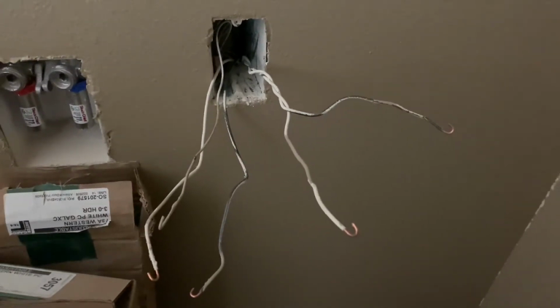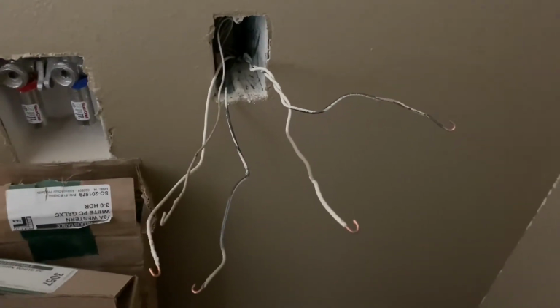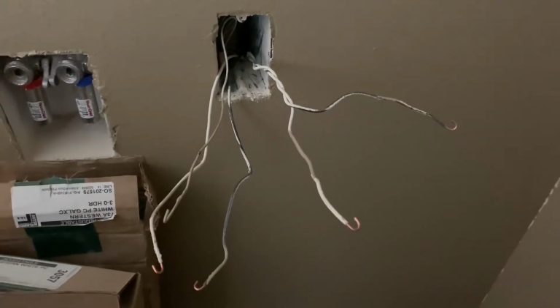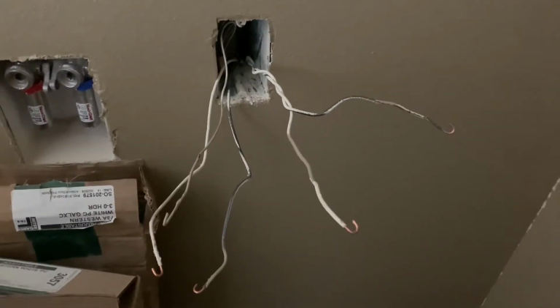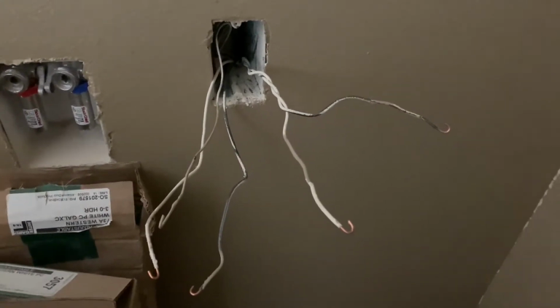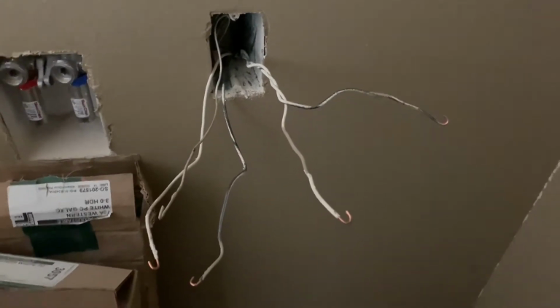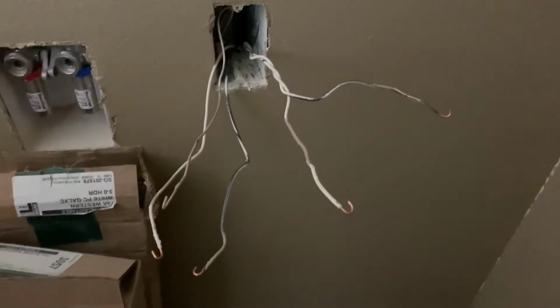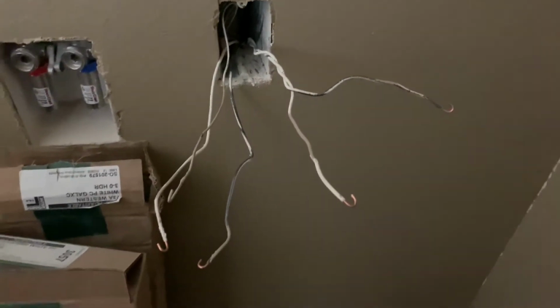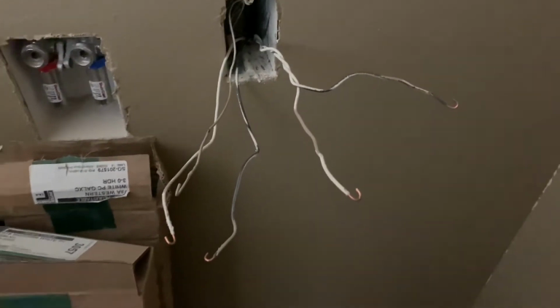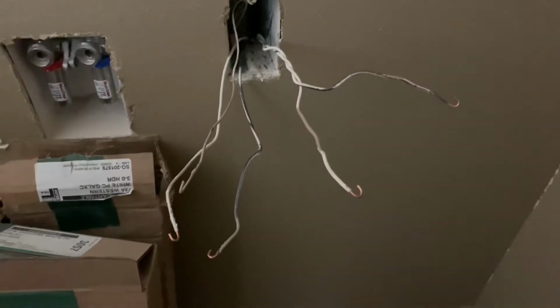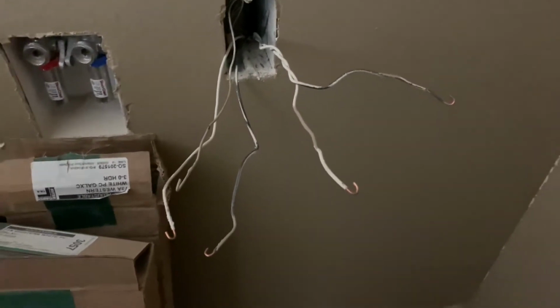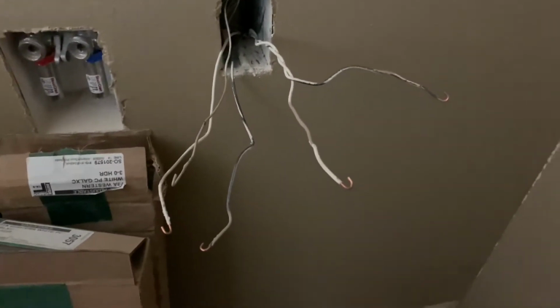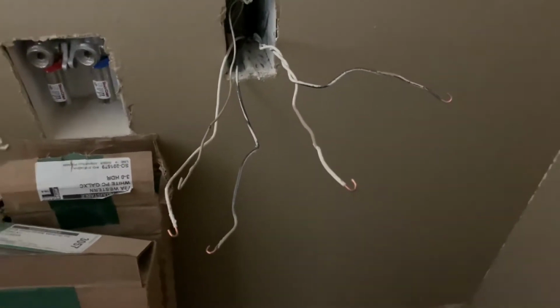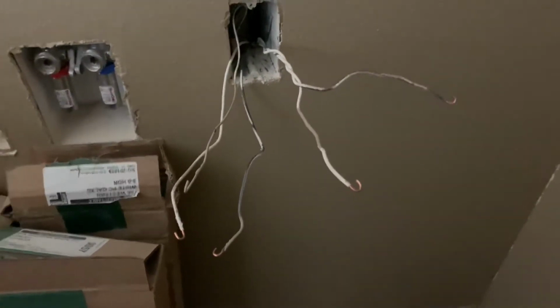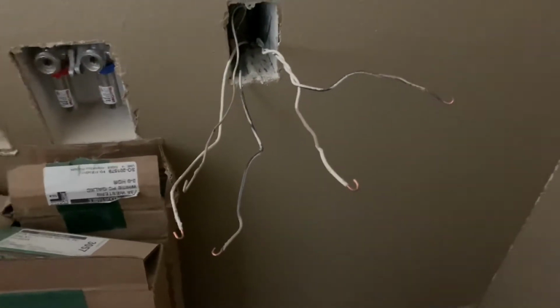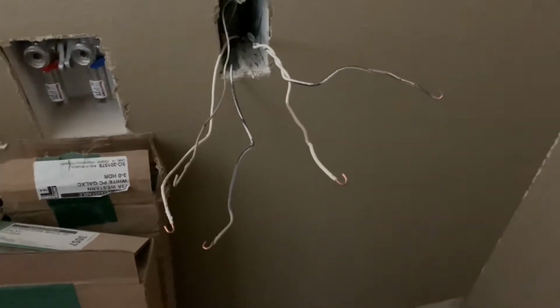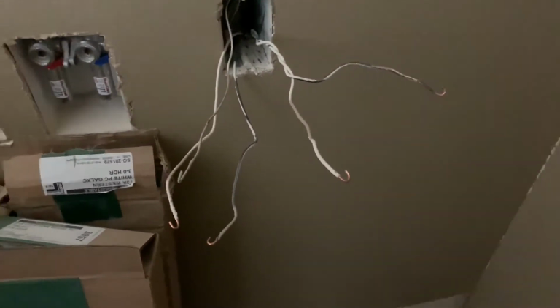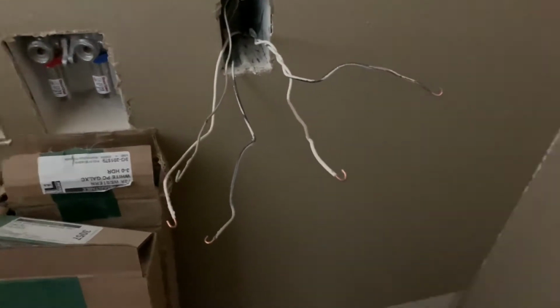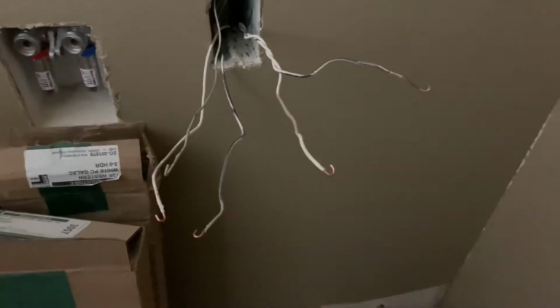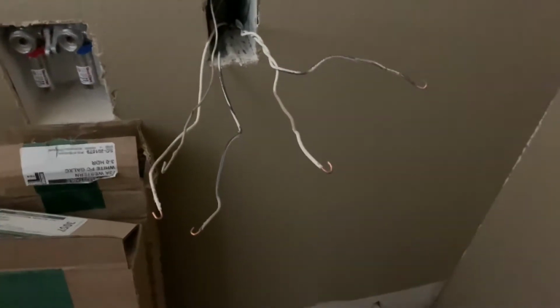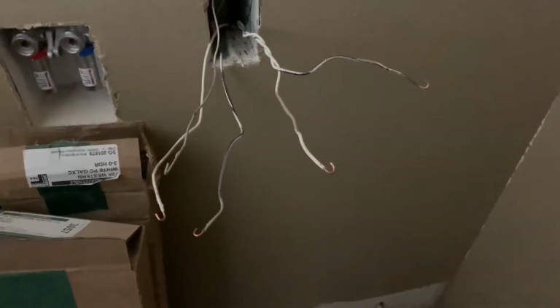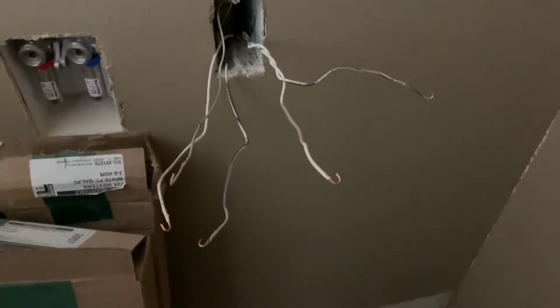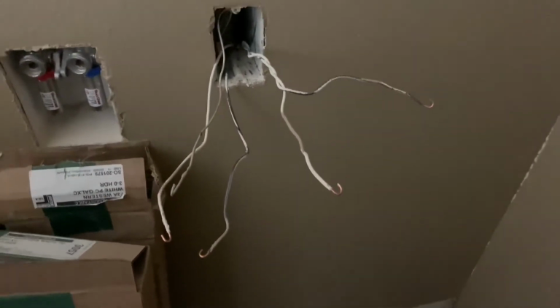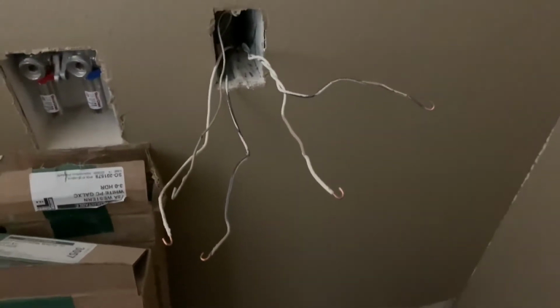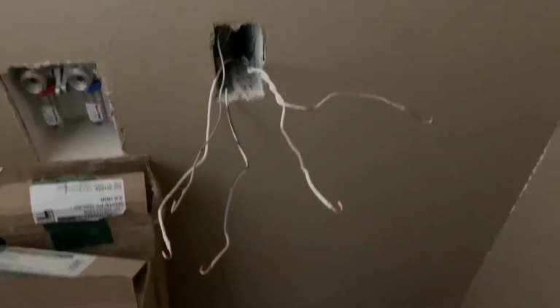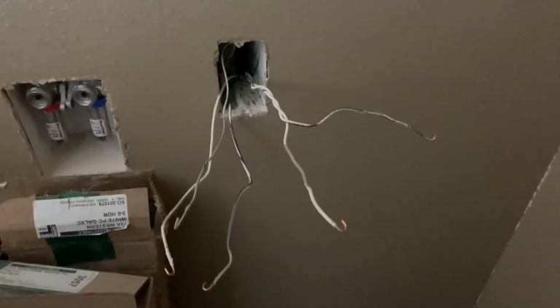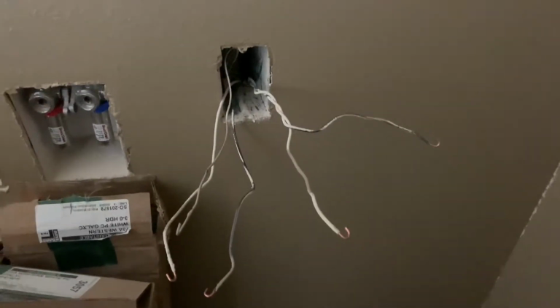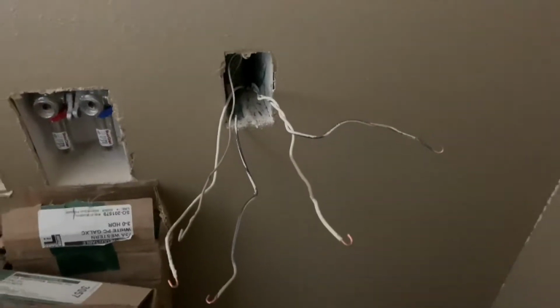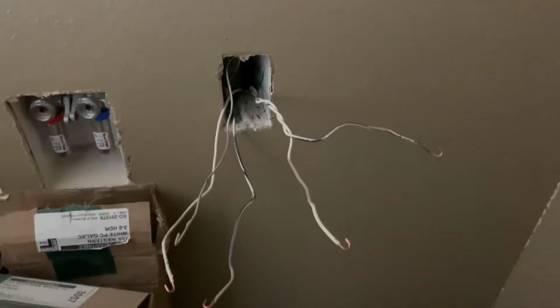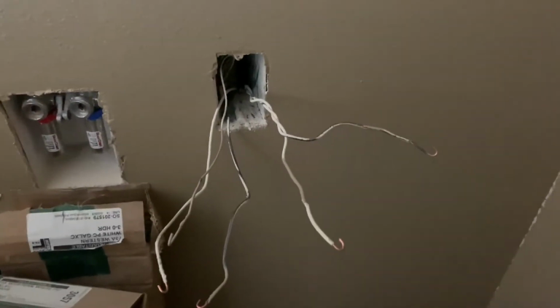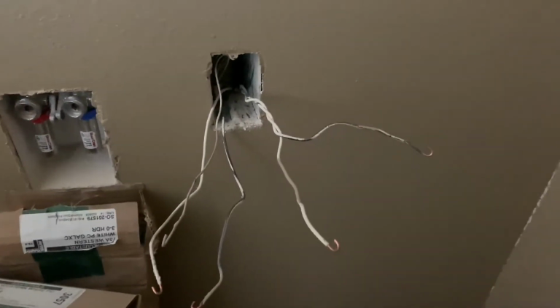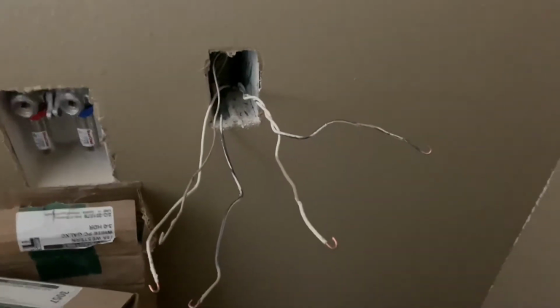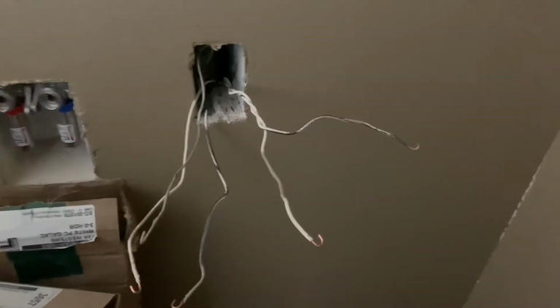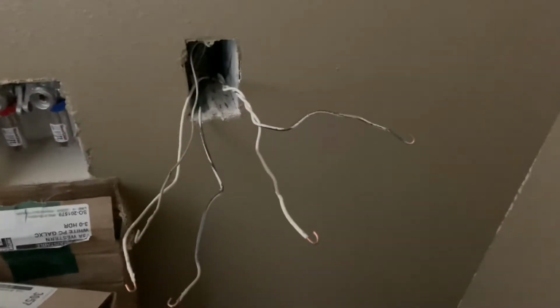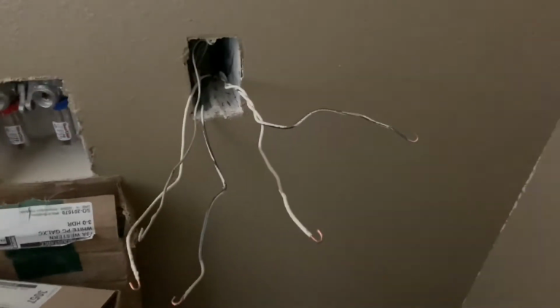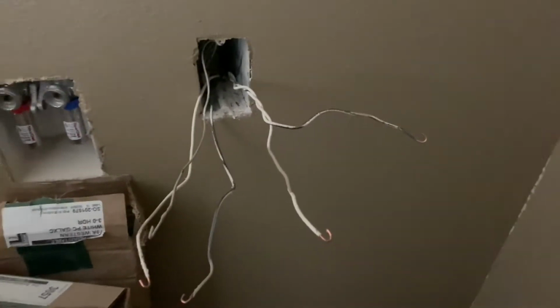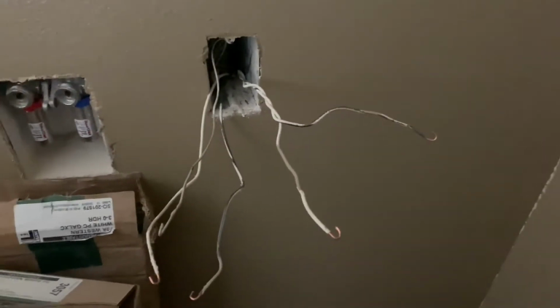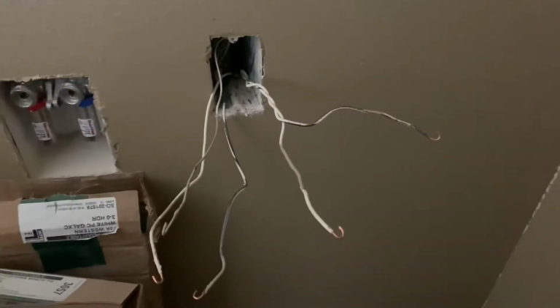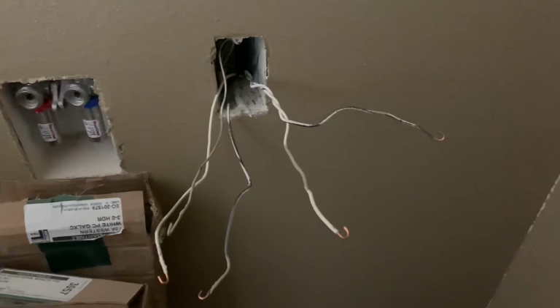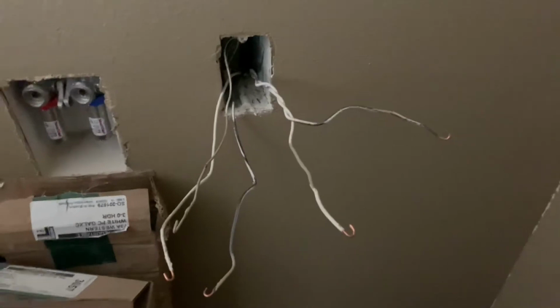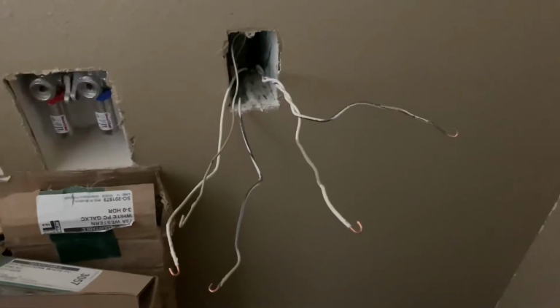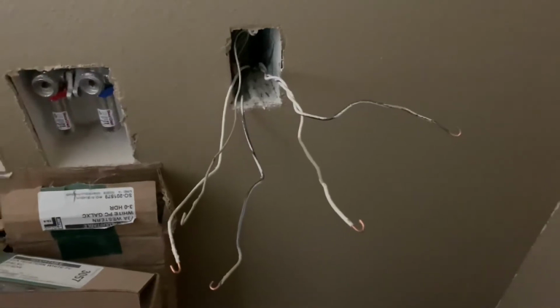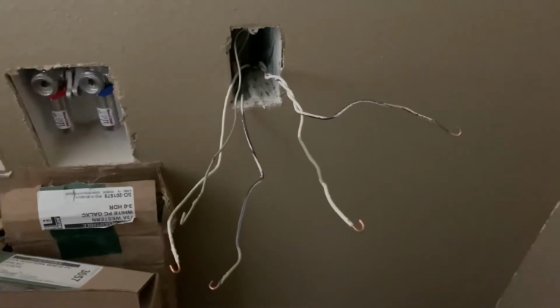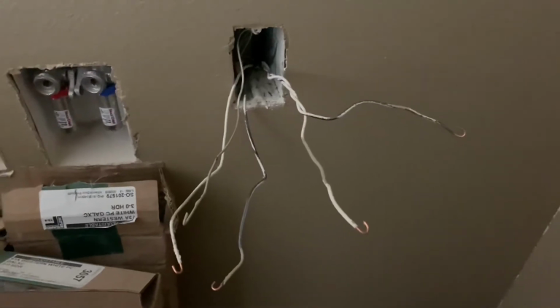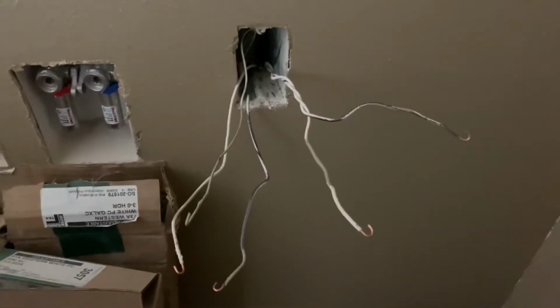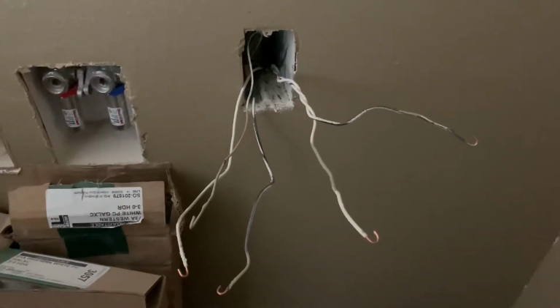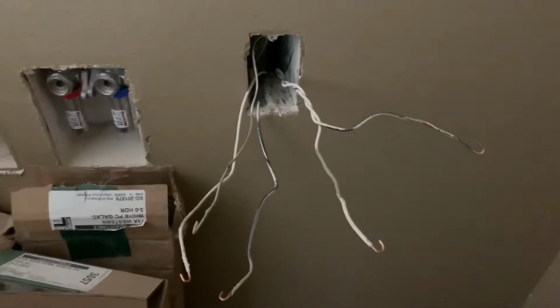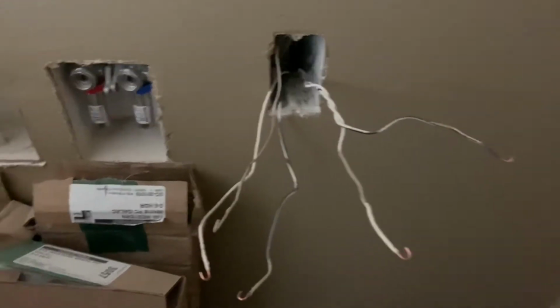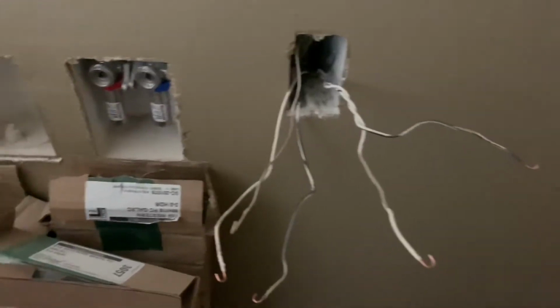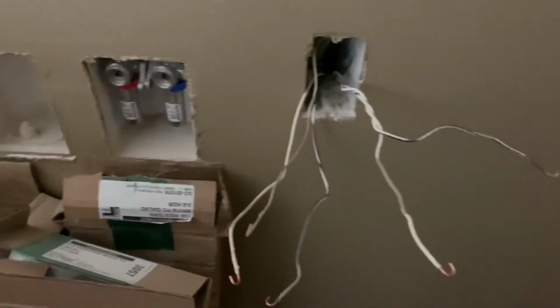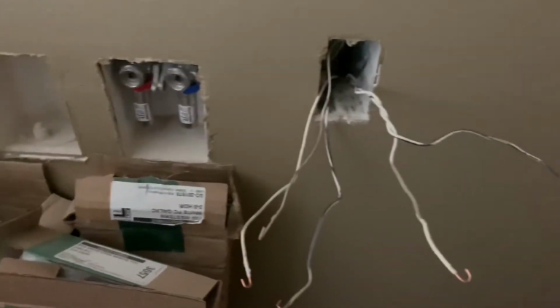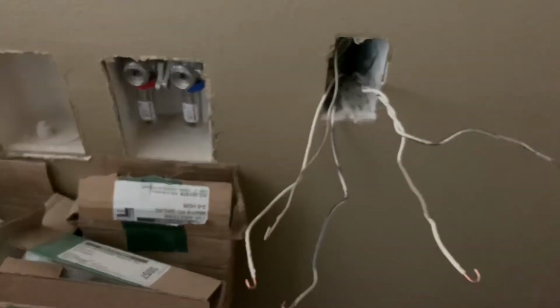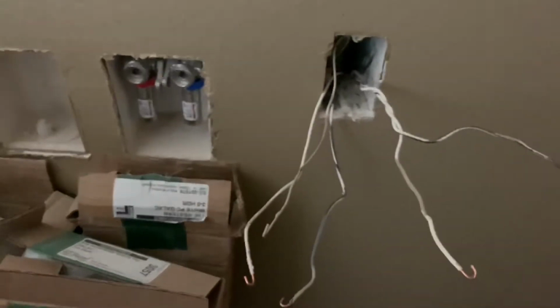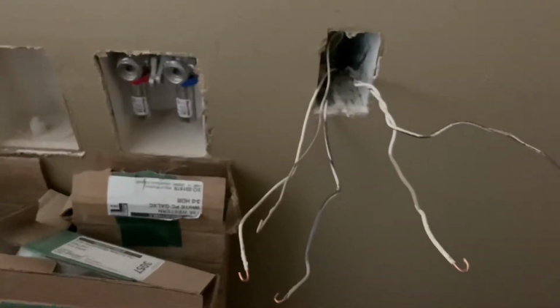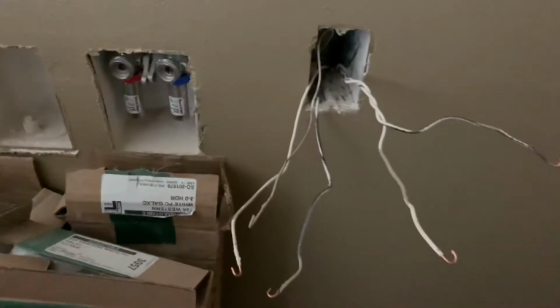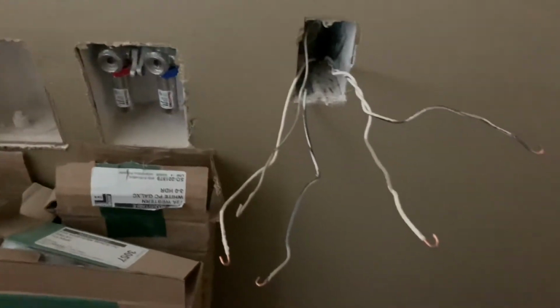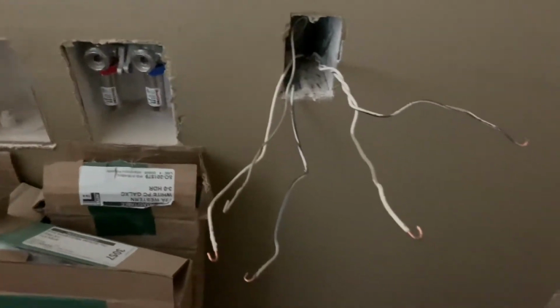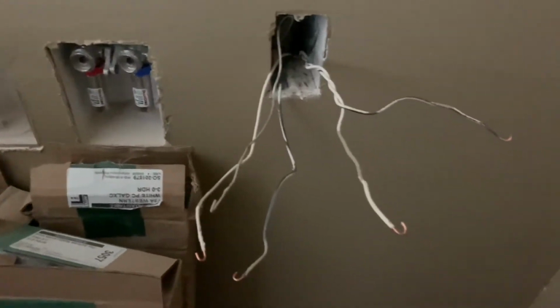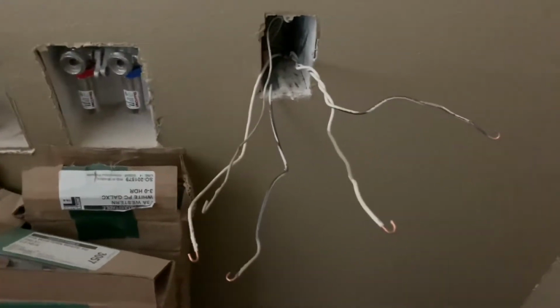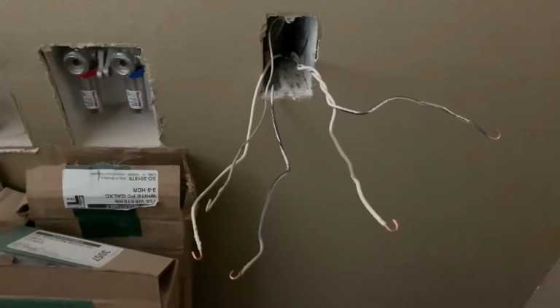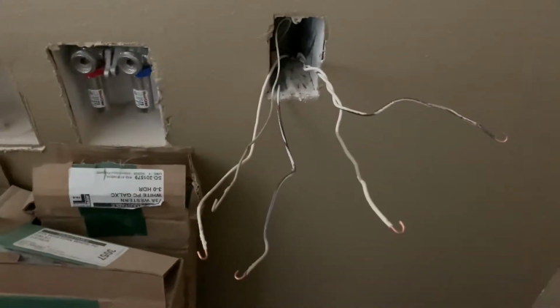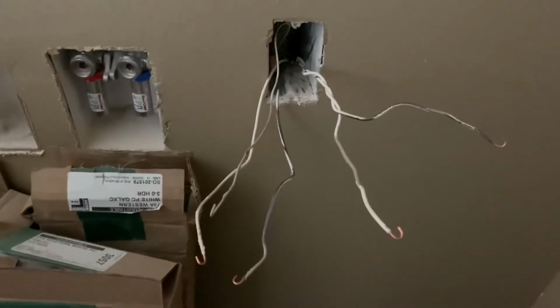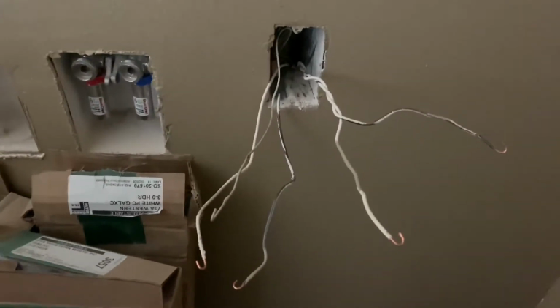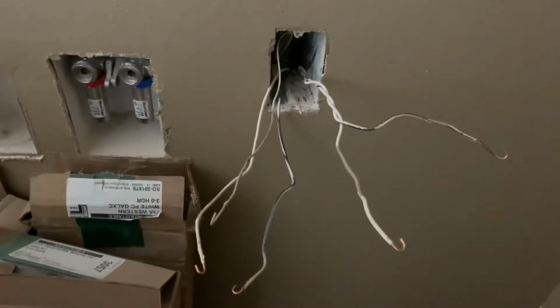Alright guys, welcome back. Thanks for stopping by. So today I'm going to show you how to do a GFCI plug — ground fault circuit interrupter.